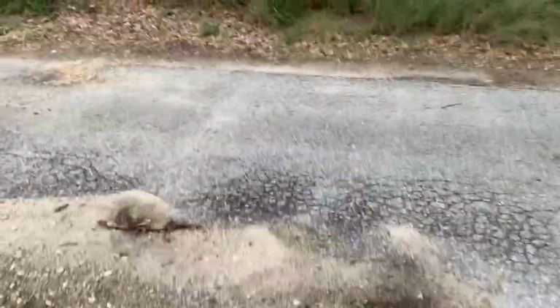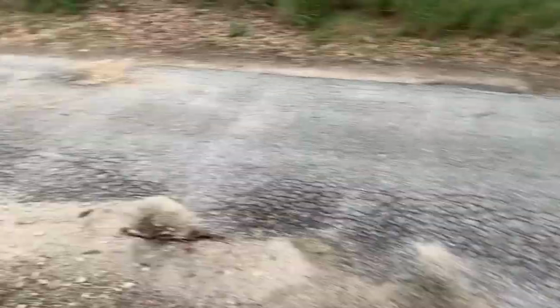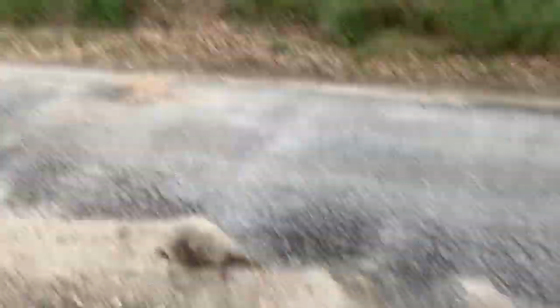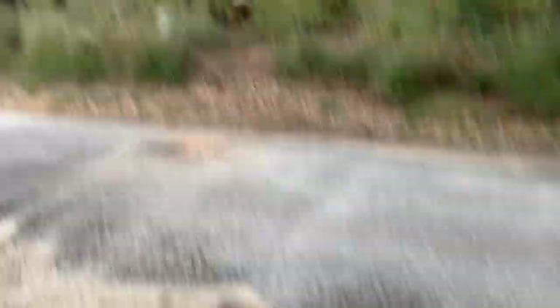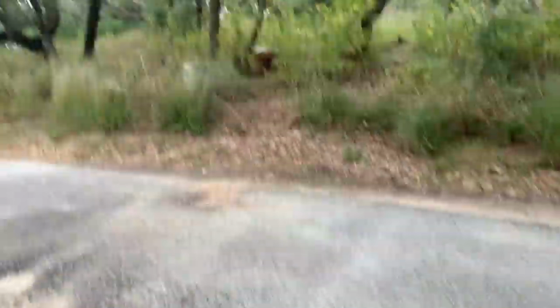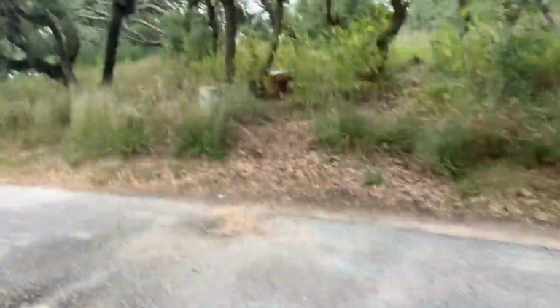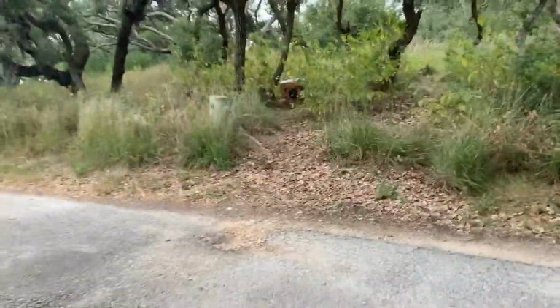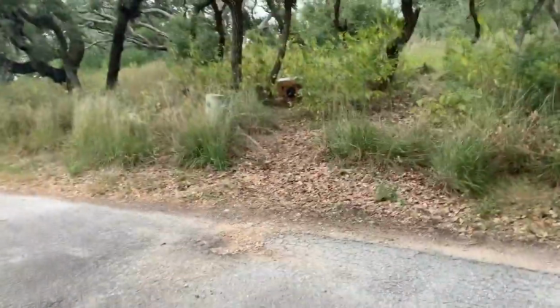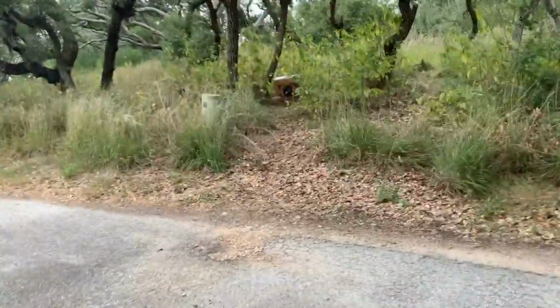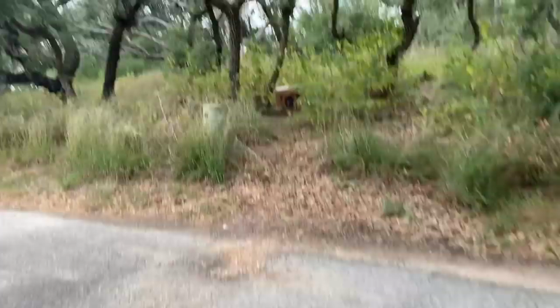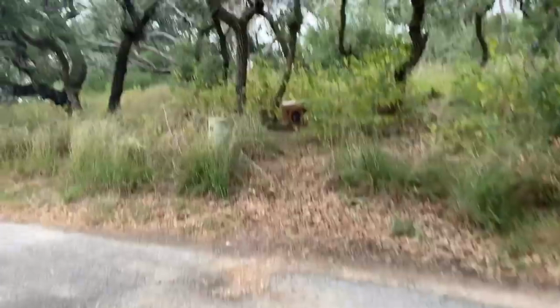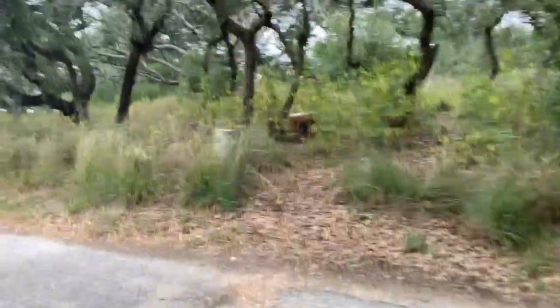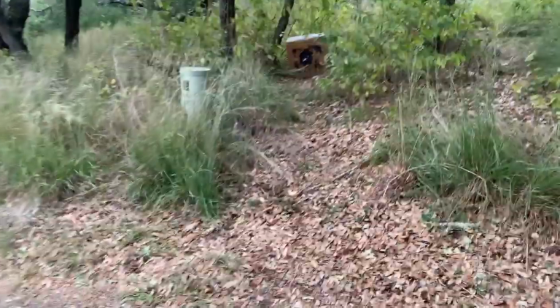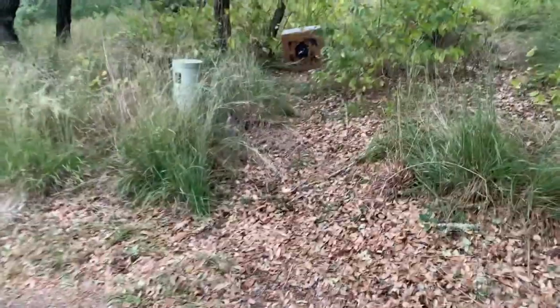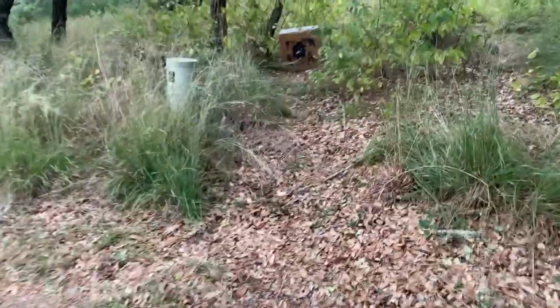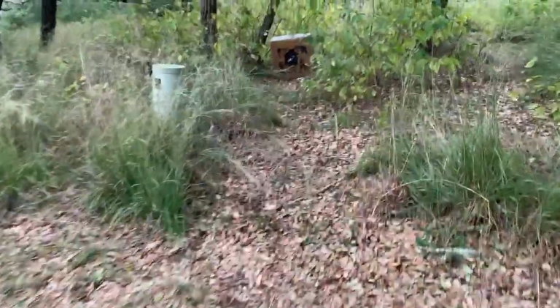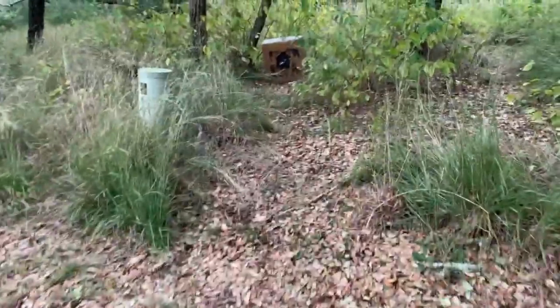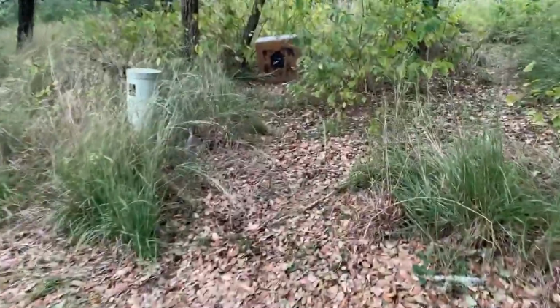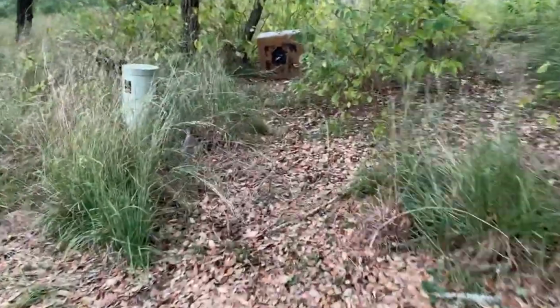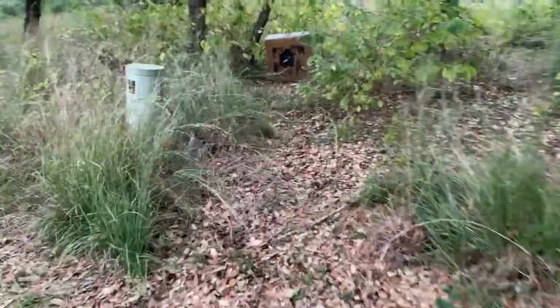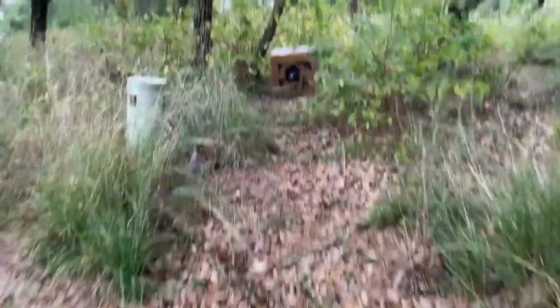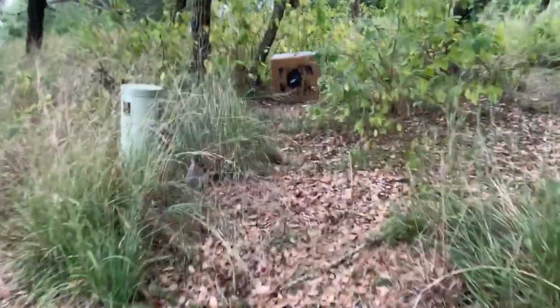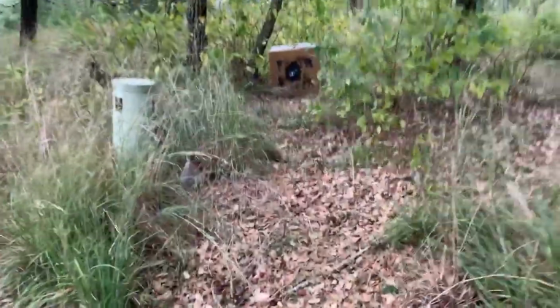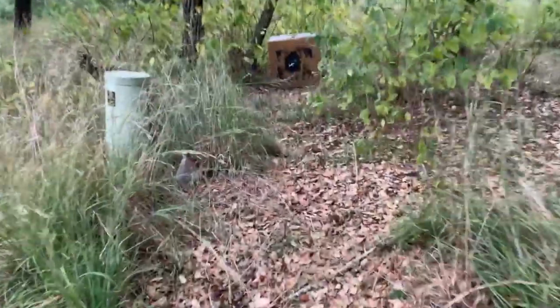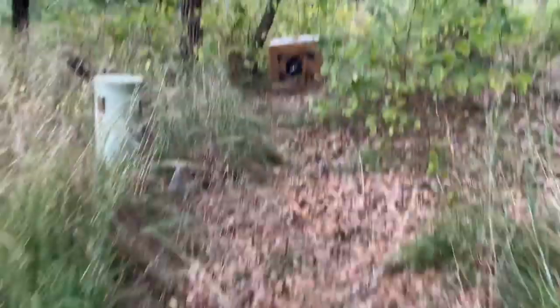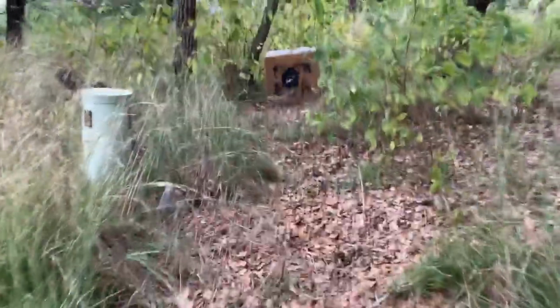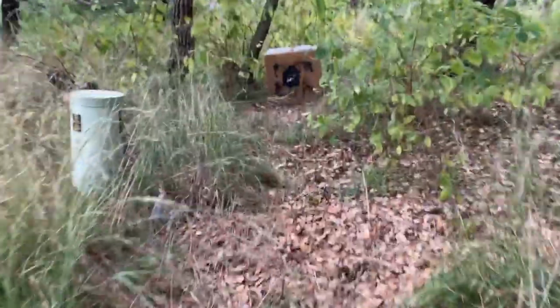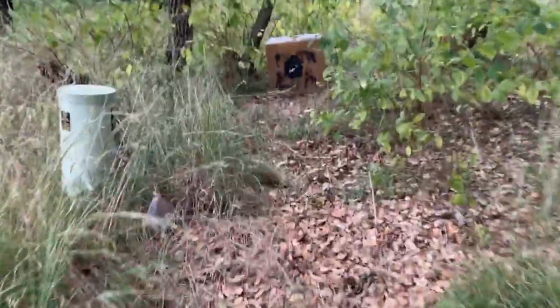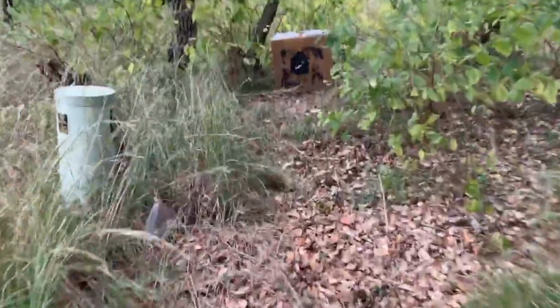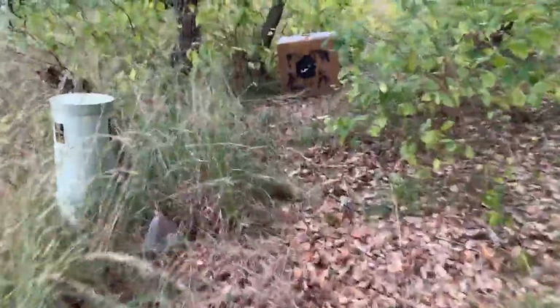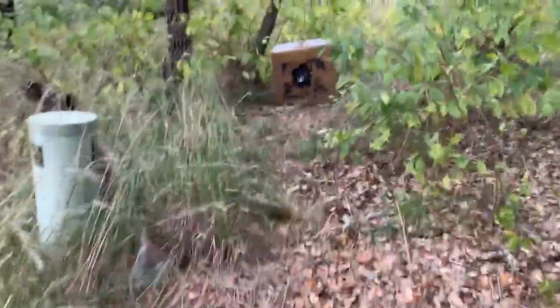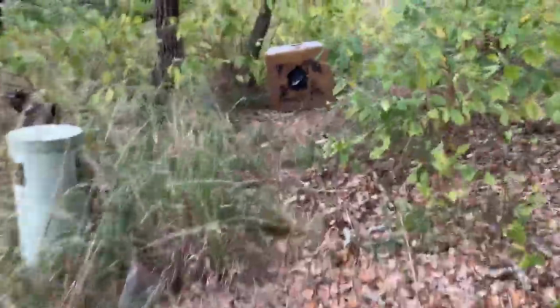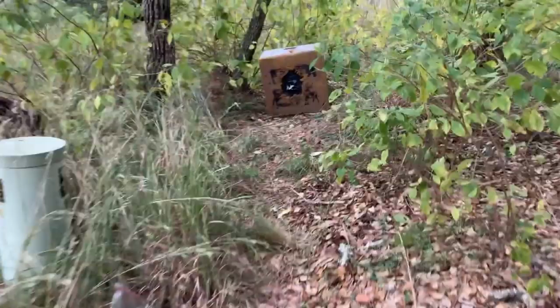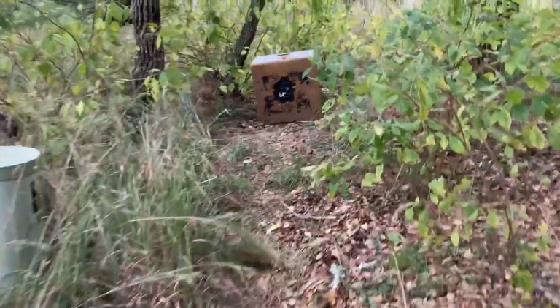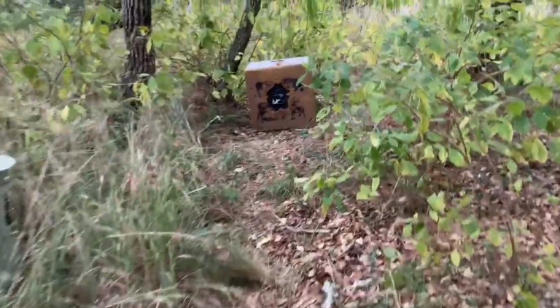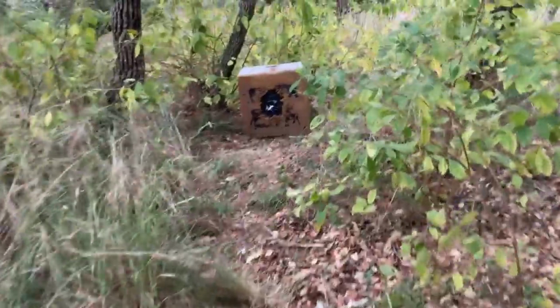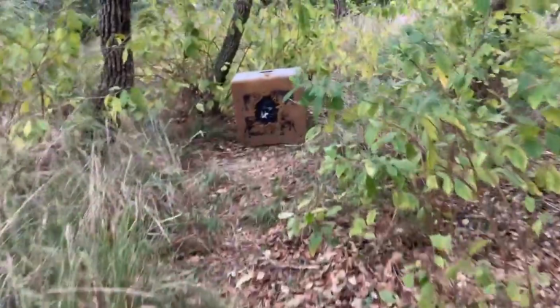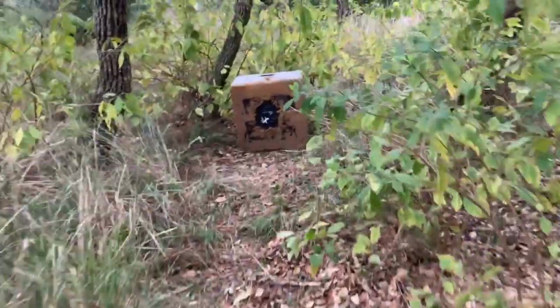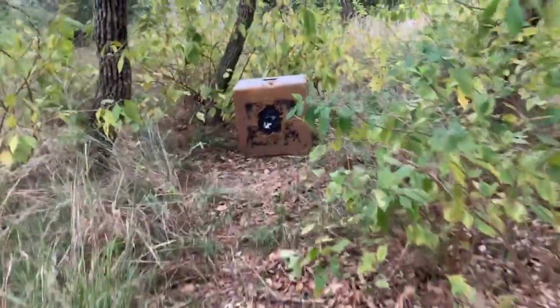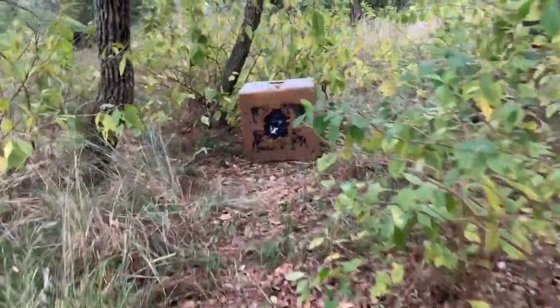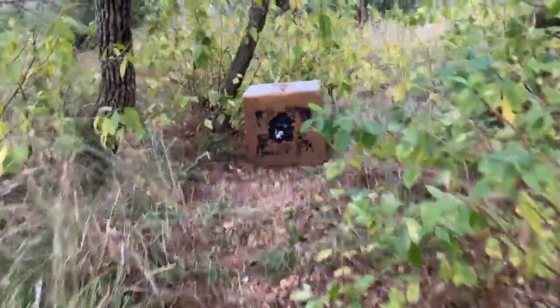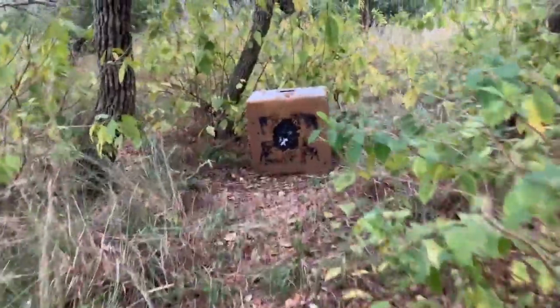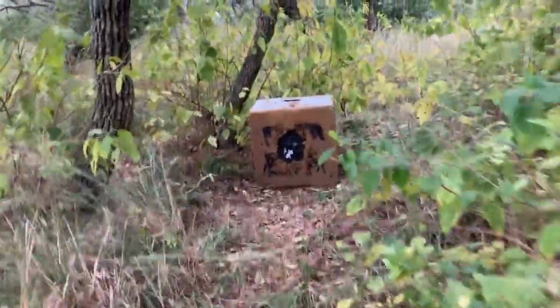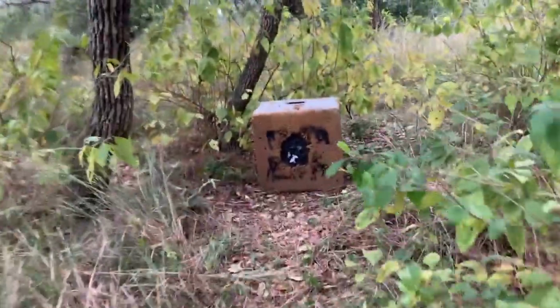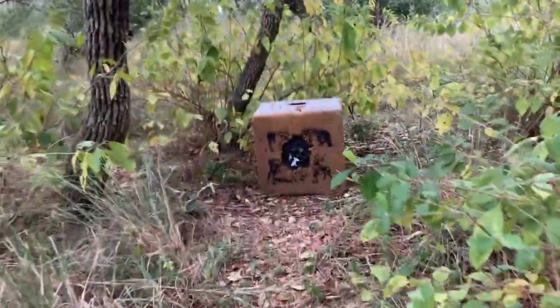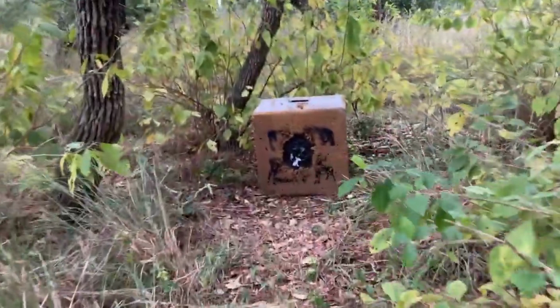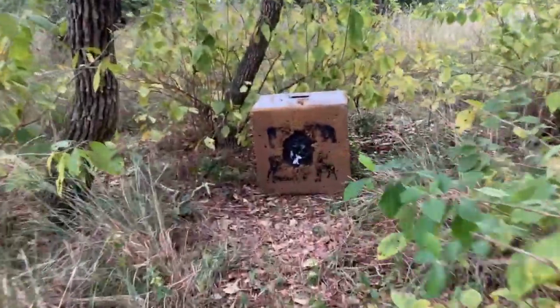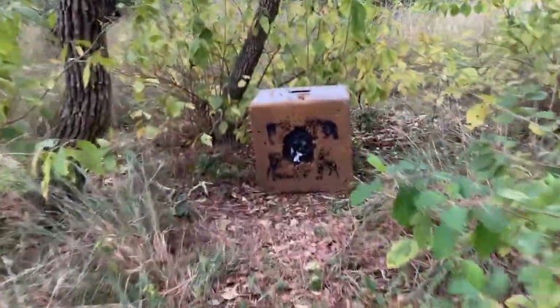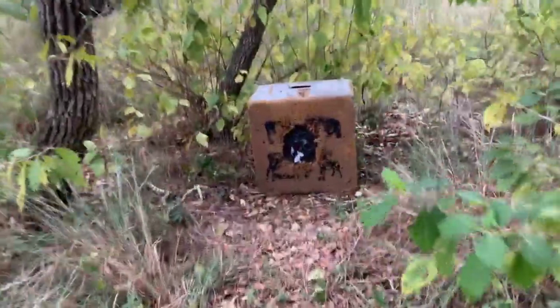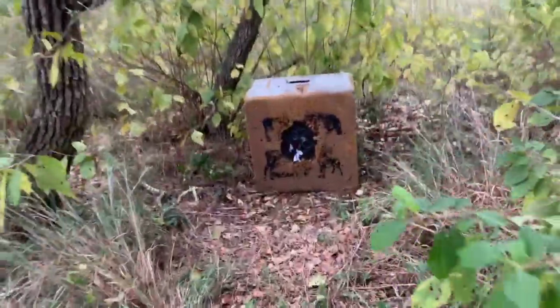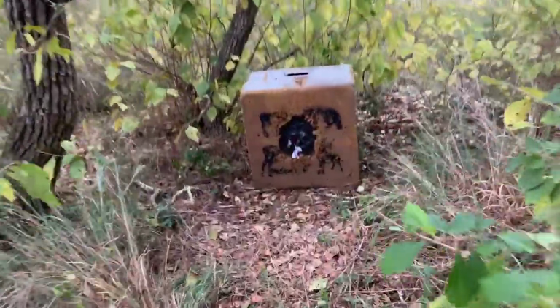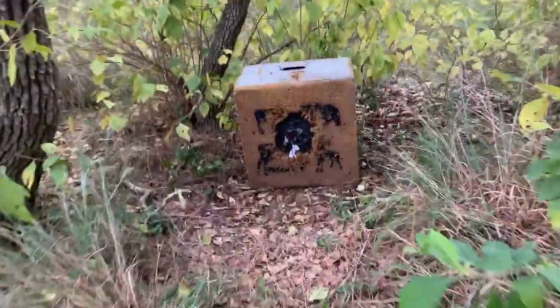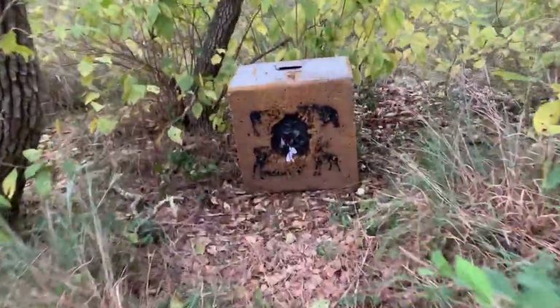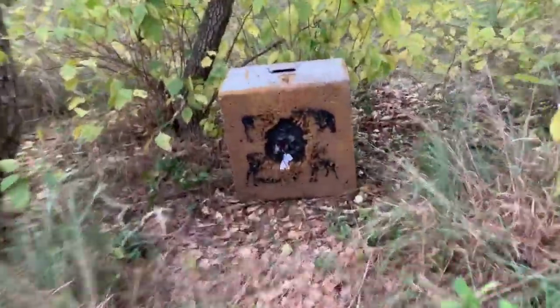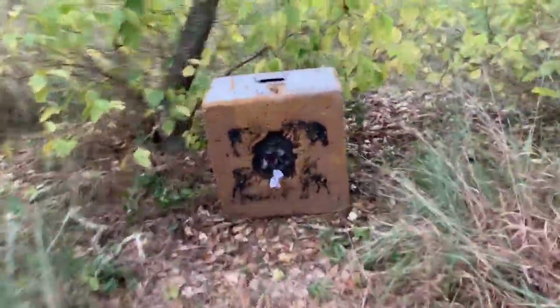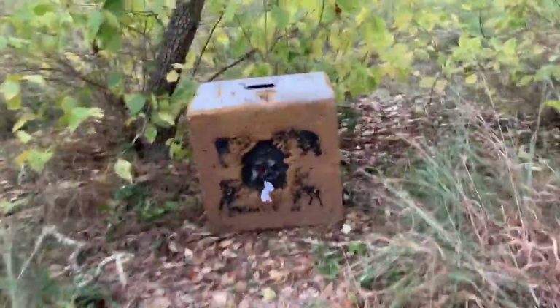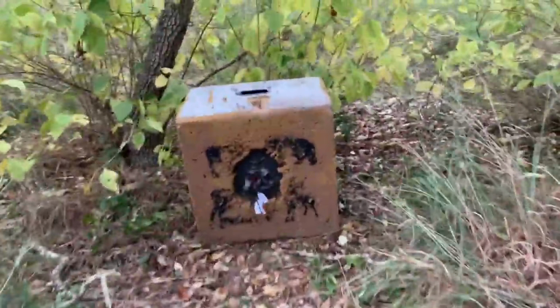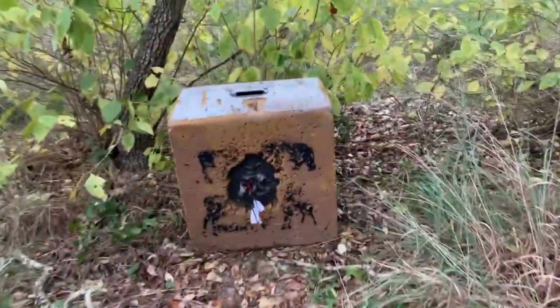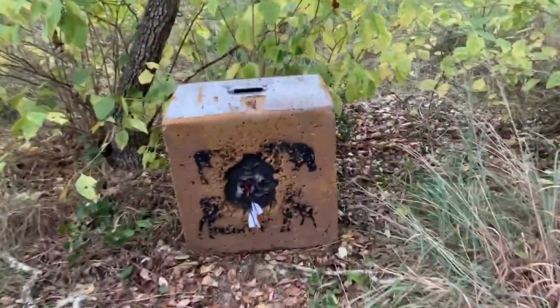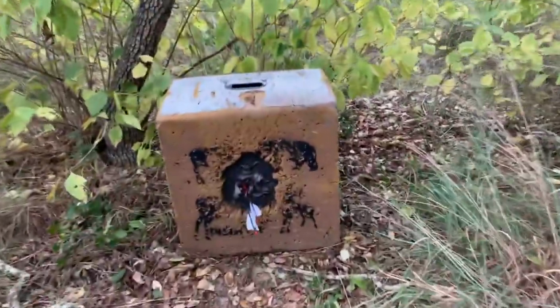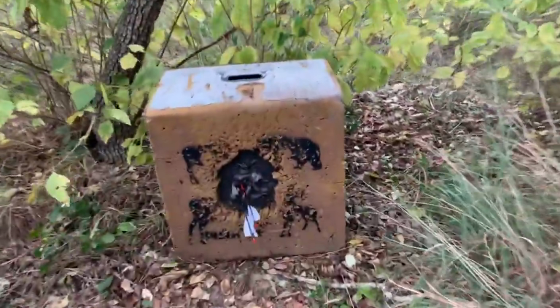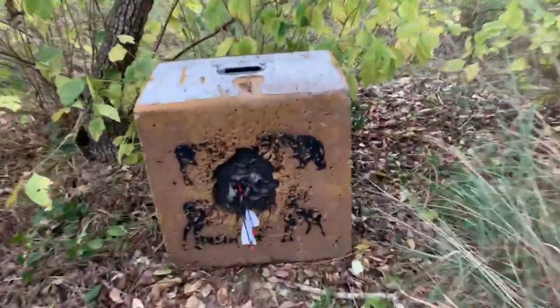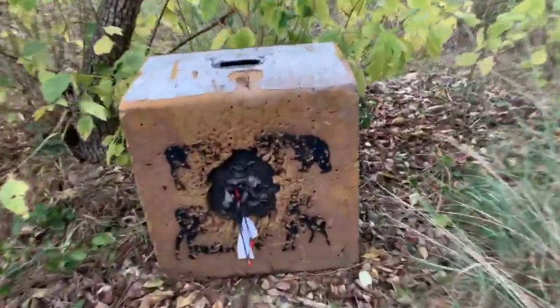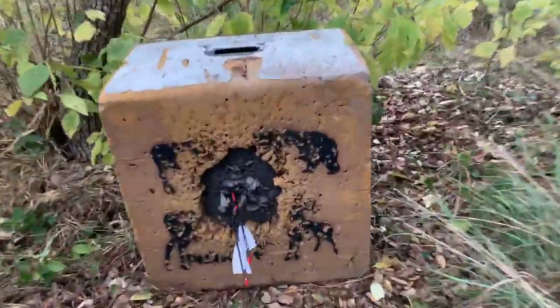I'm getting a feel for it now — kind of getting a feel for how I need to hold it, what my sight picture is. Now we're getting dialed in.